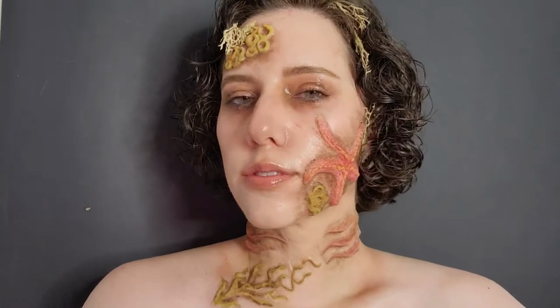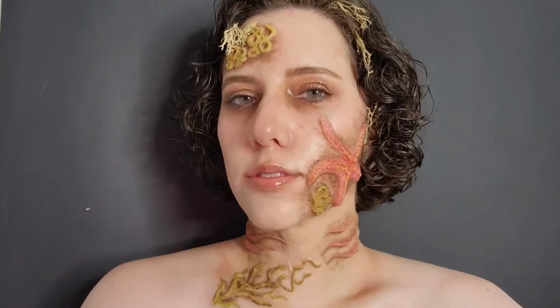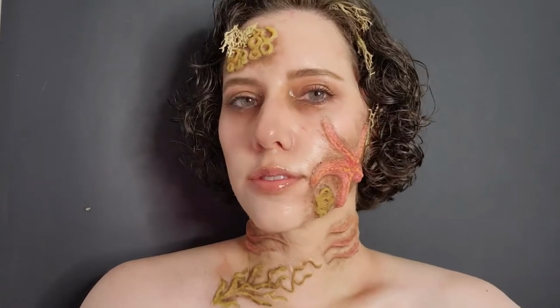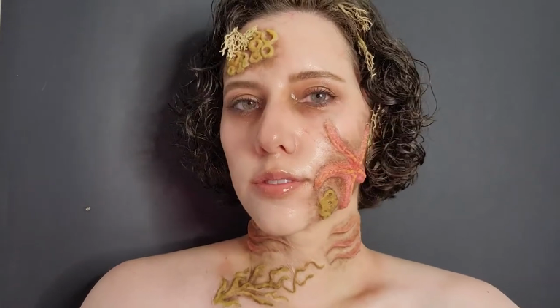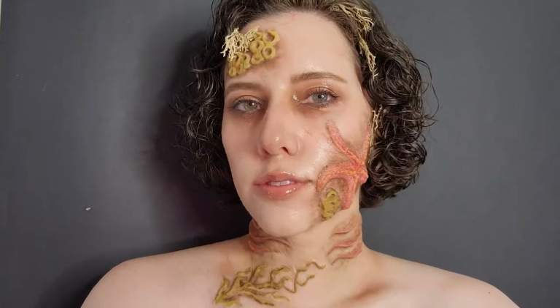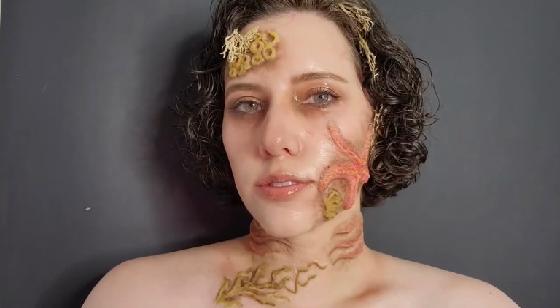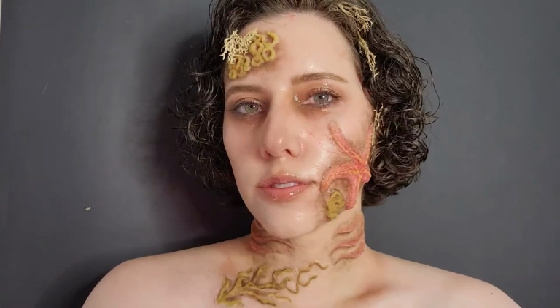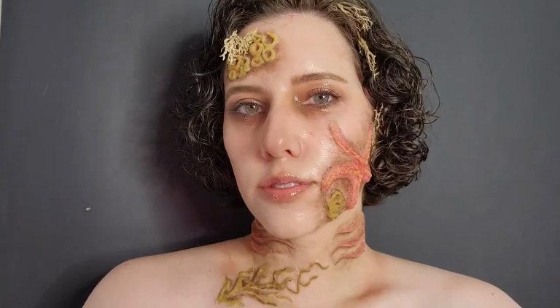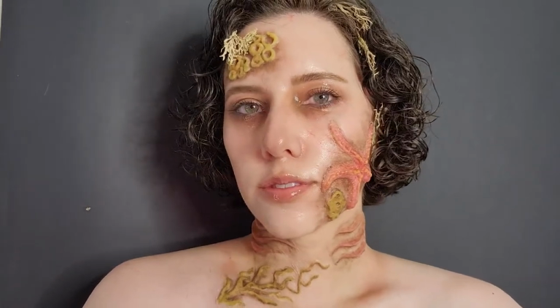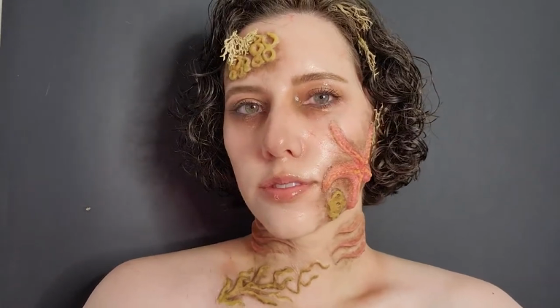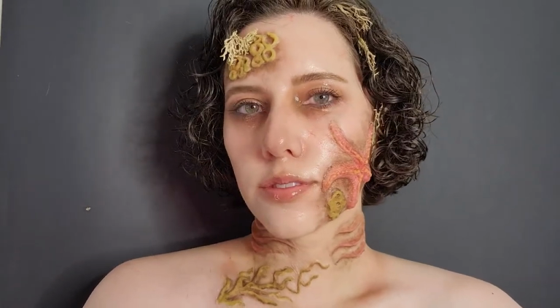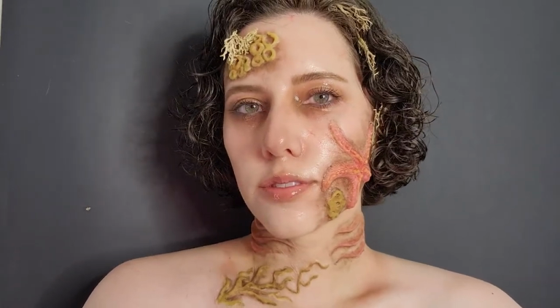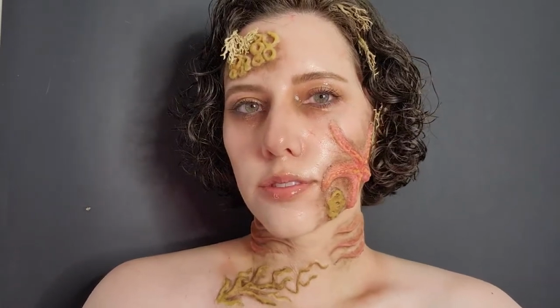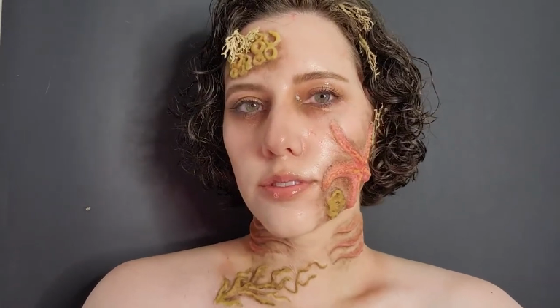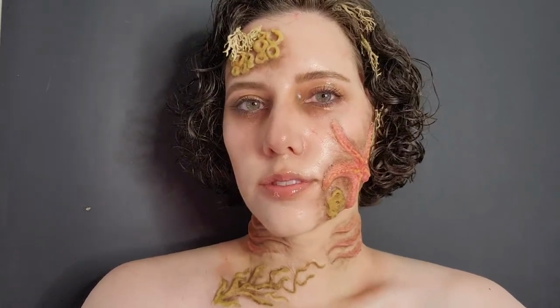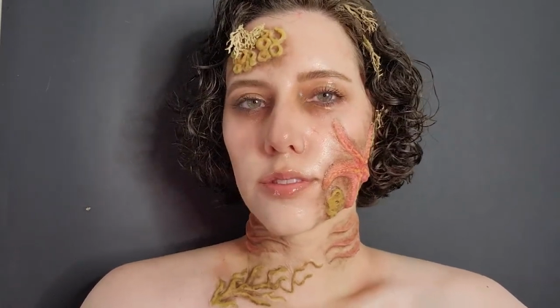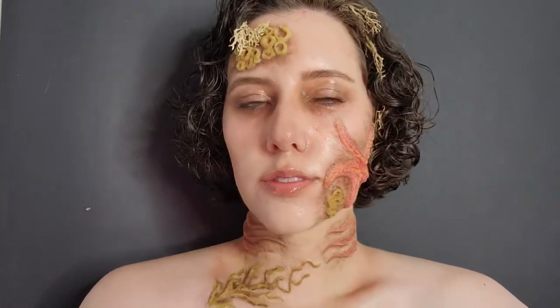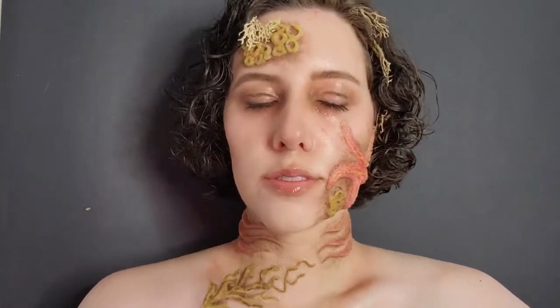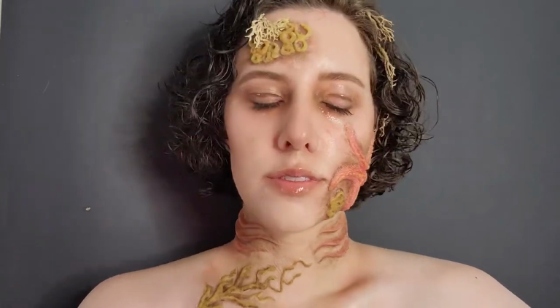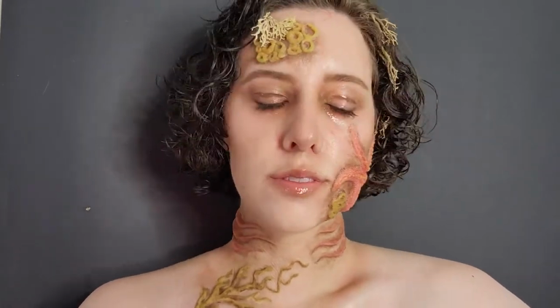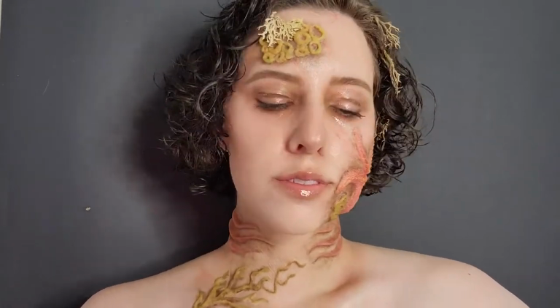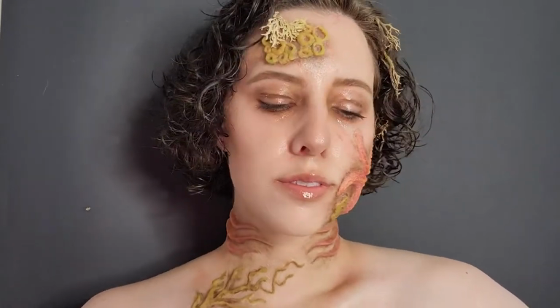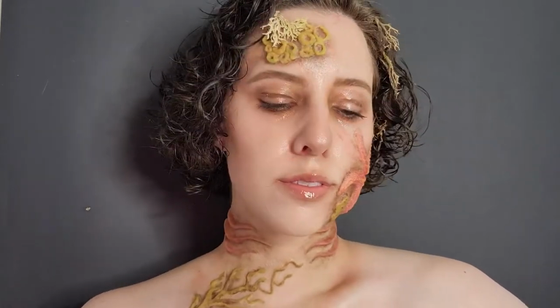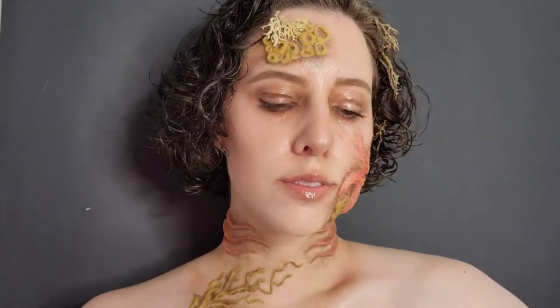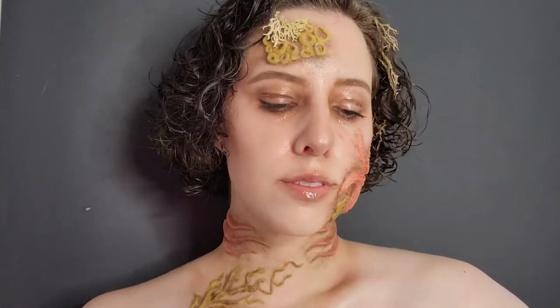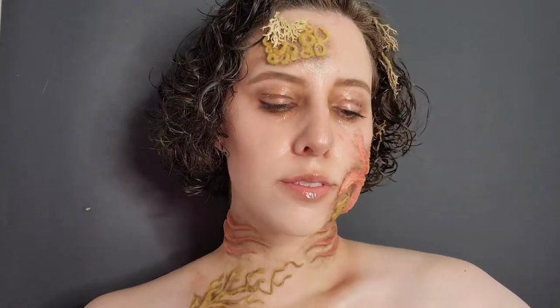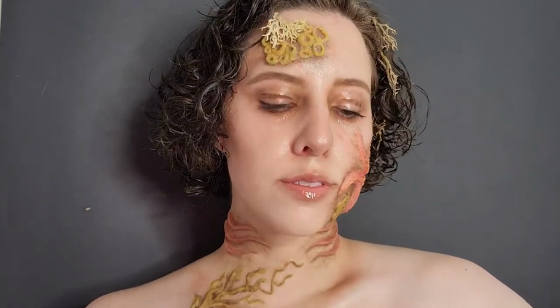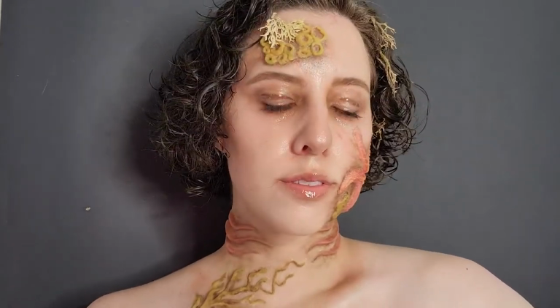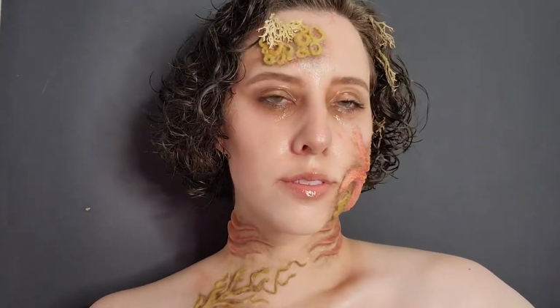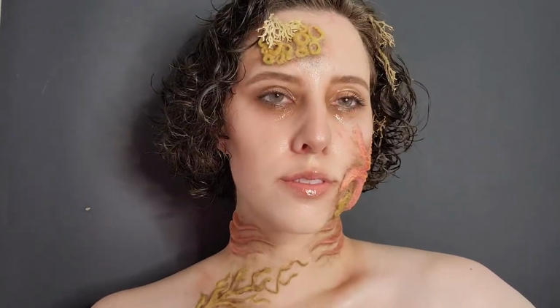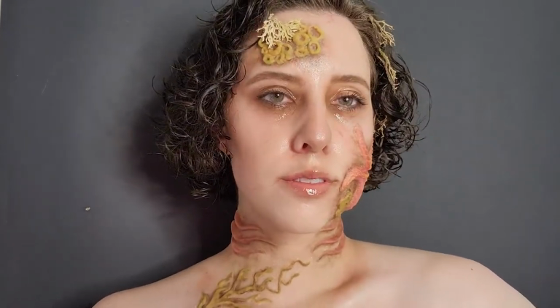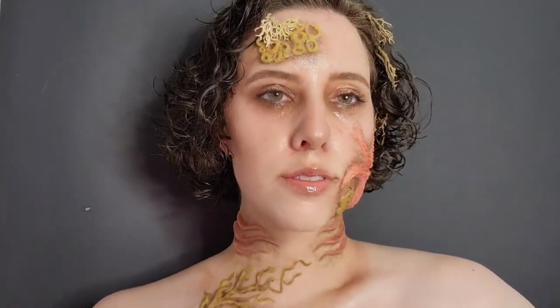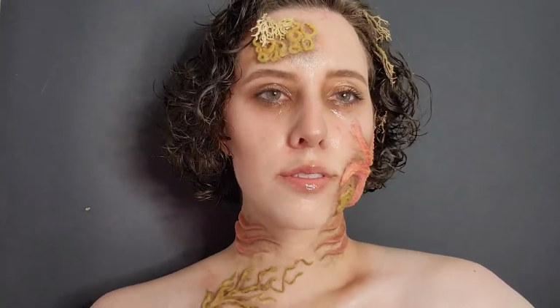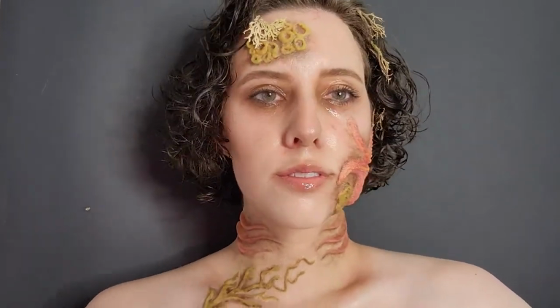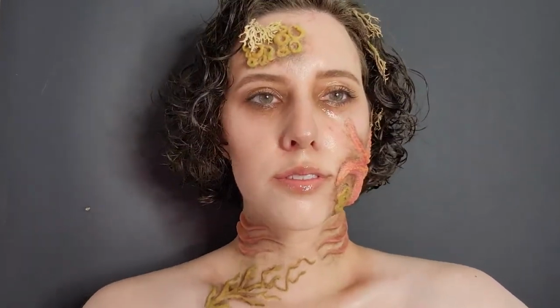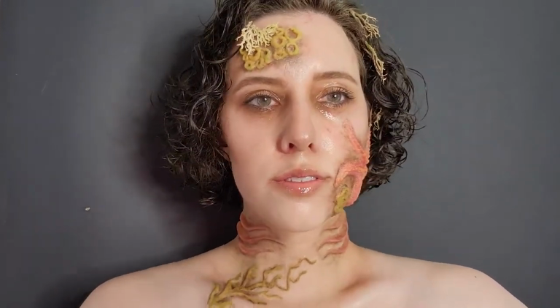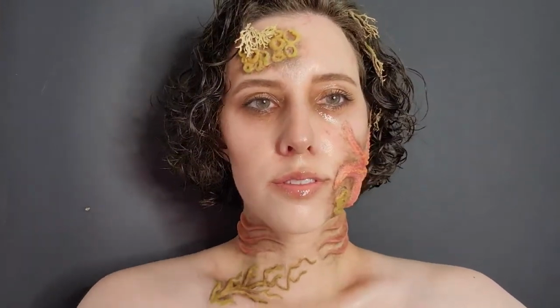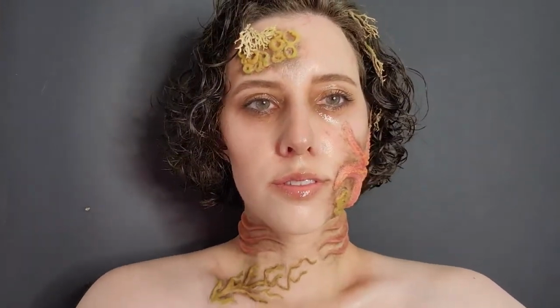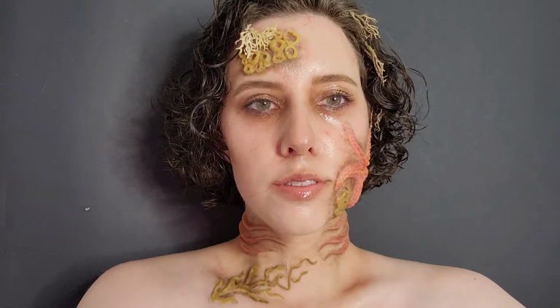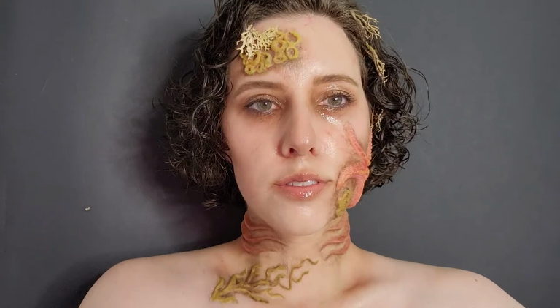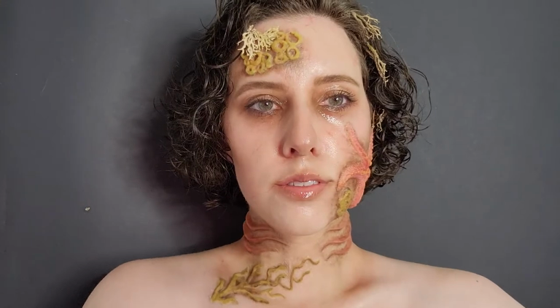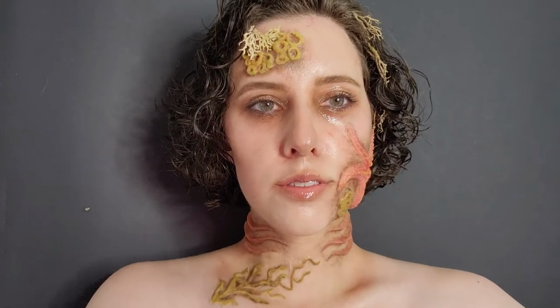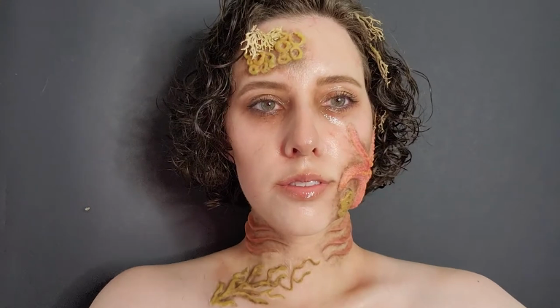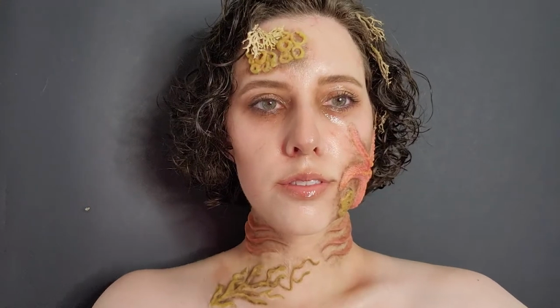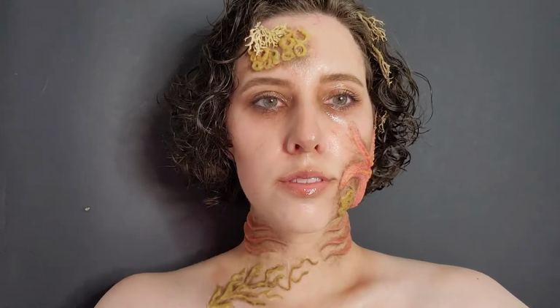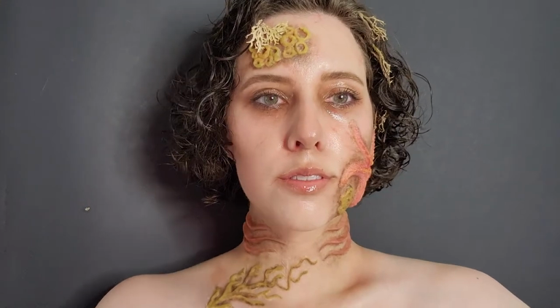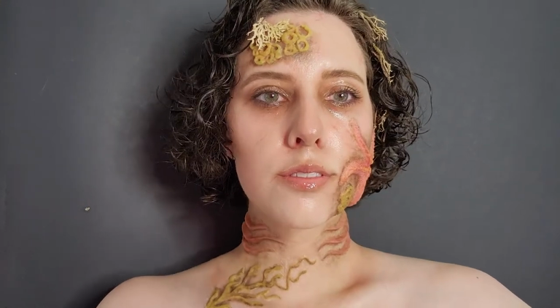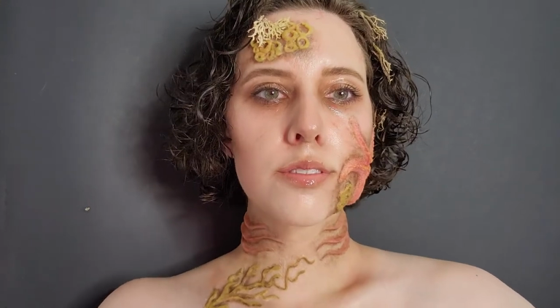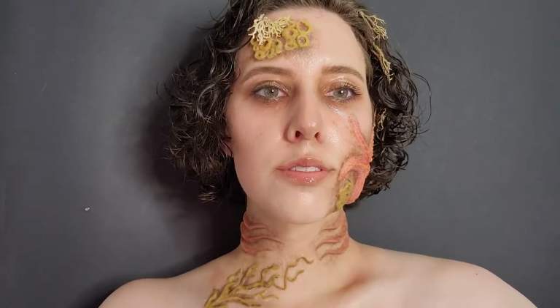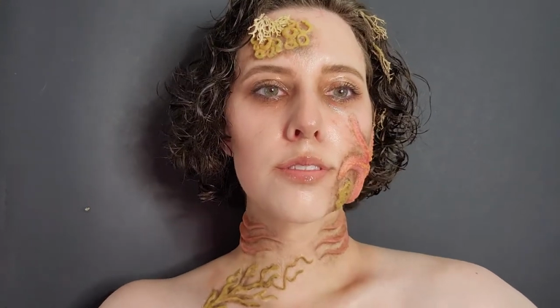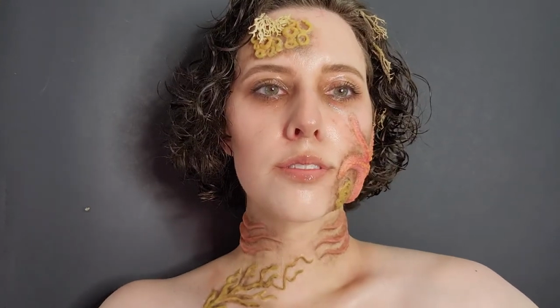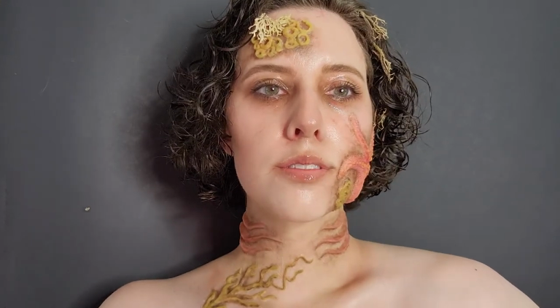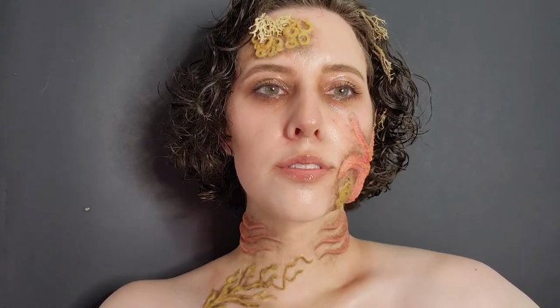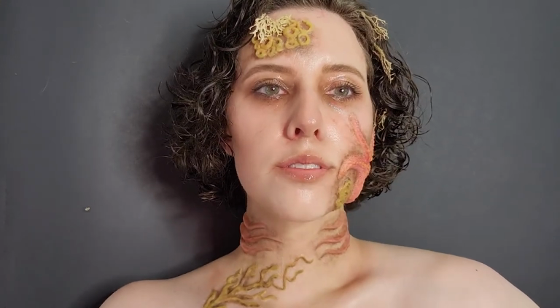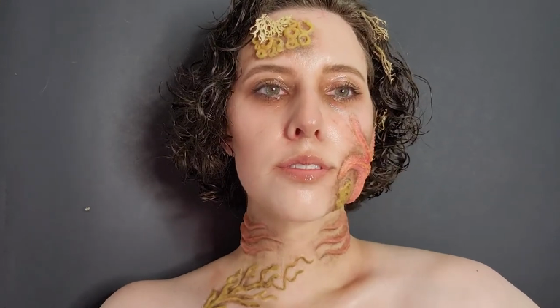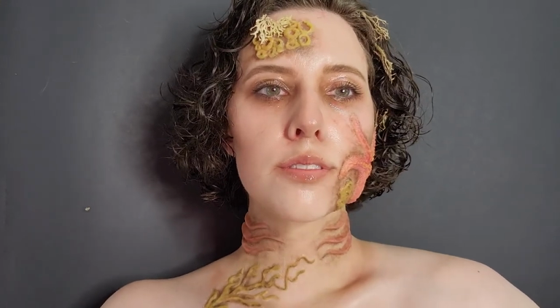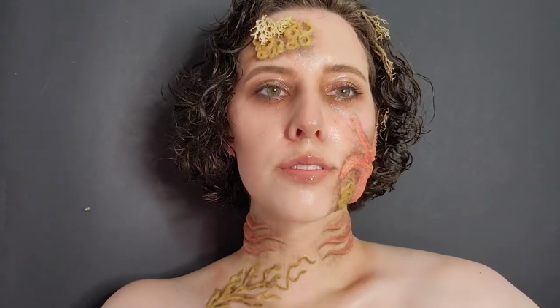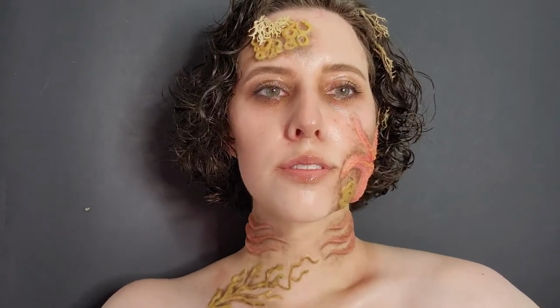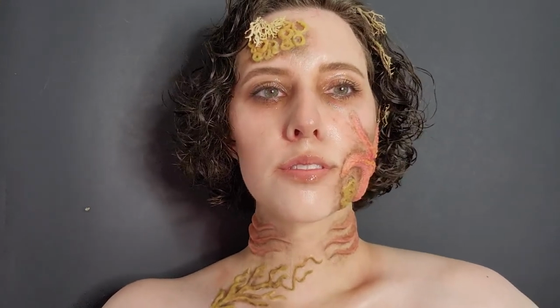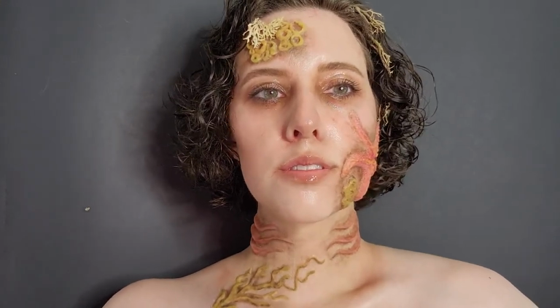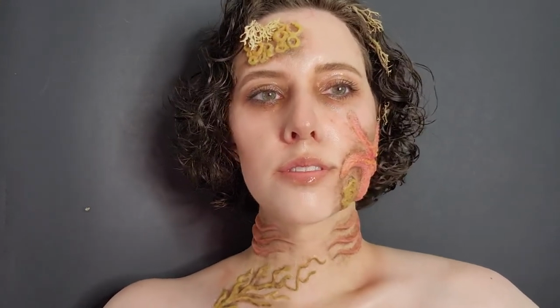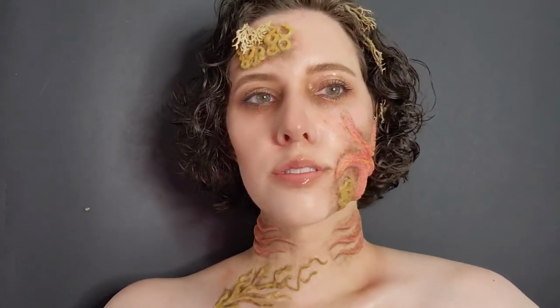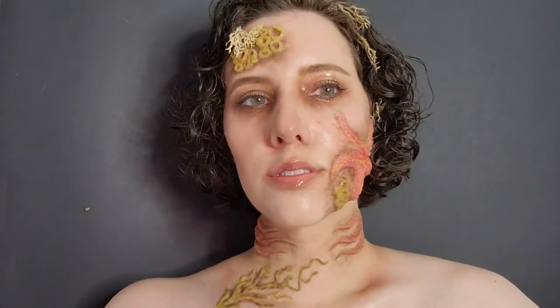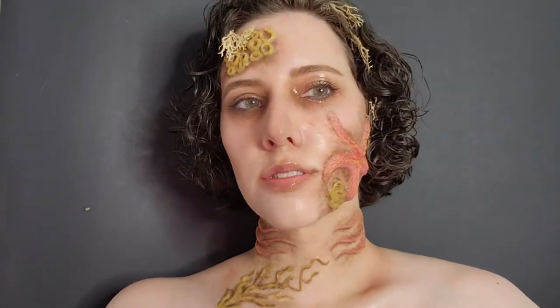I'm happy to have done some SFX makeup again because it's been a while. I hope you enjoyed.